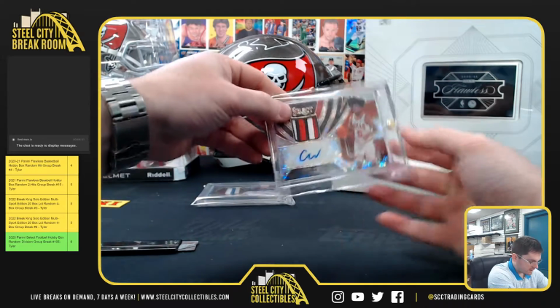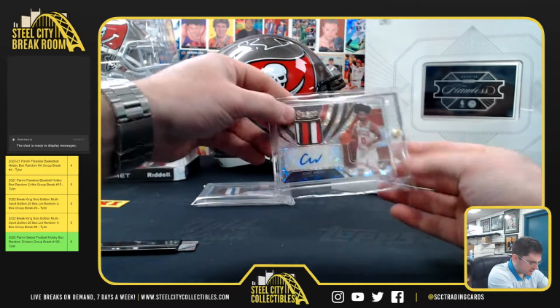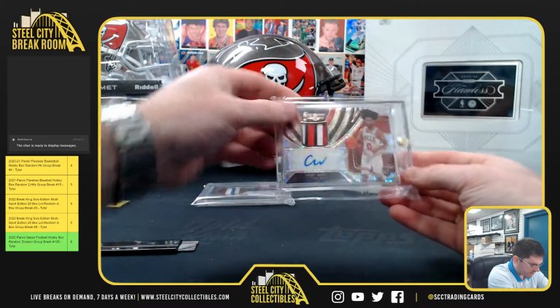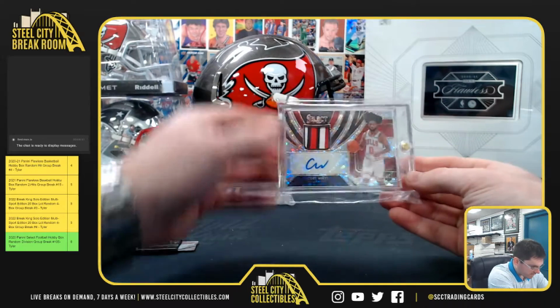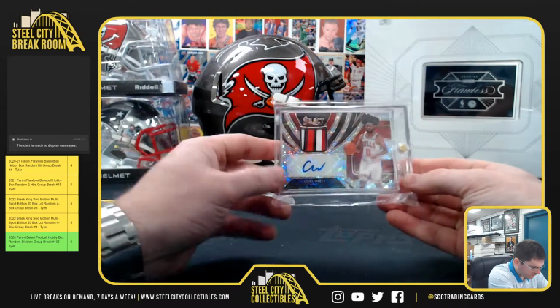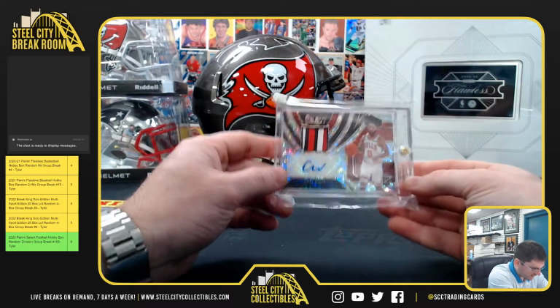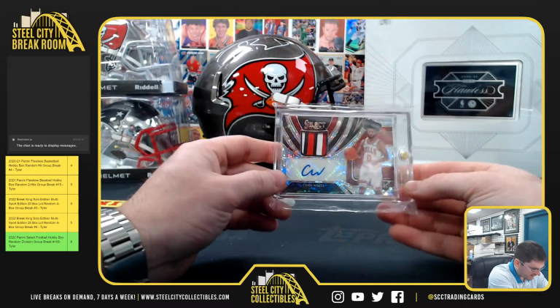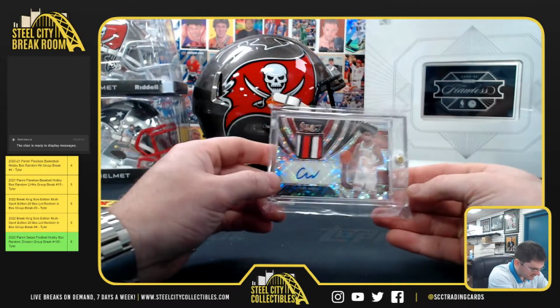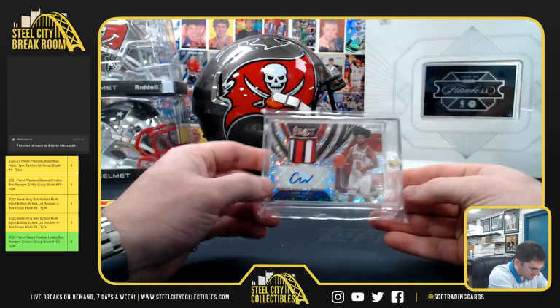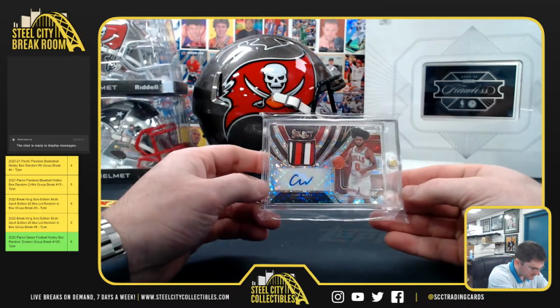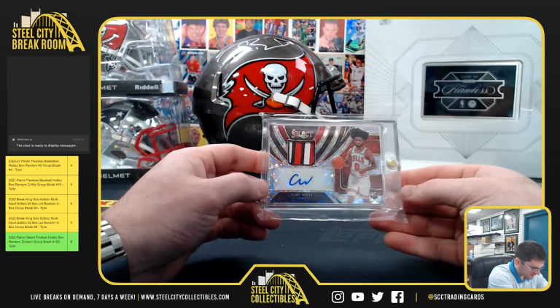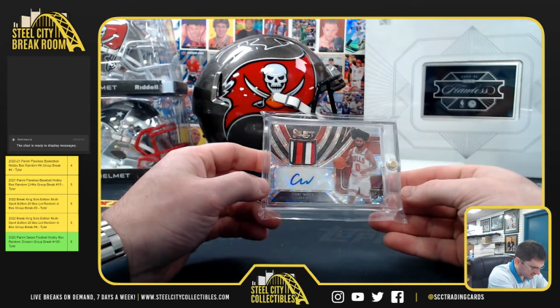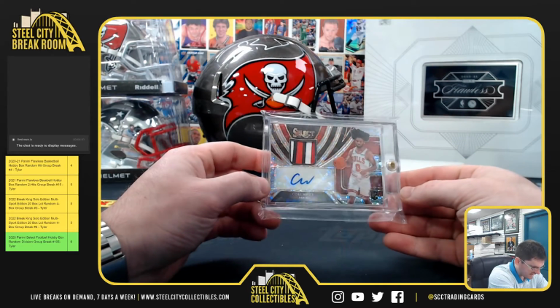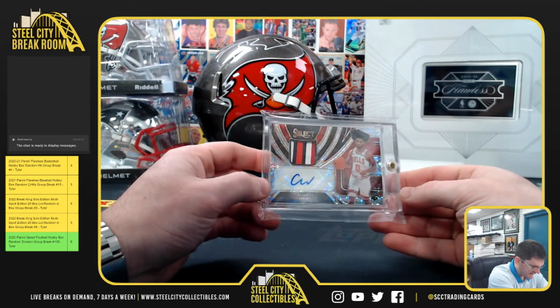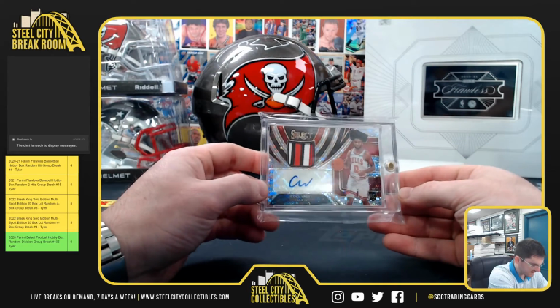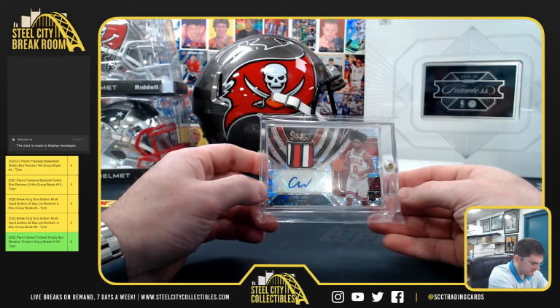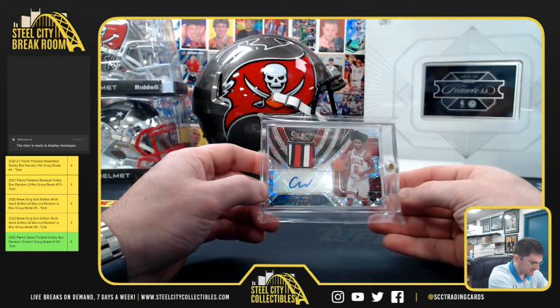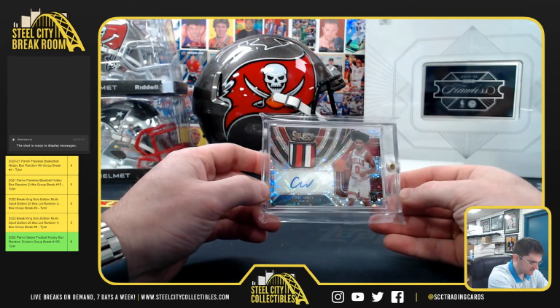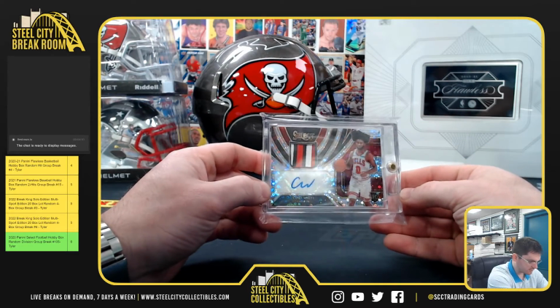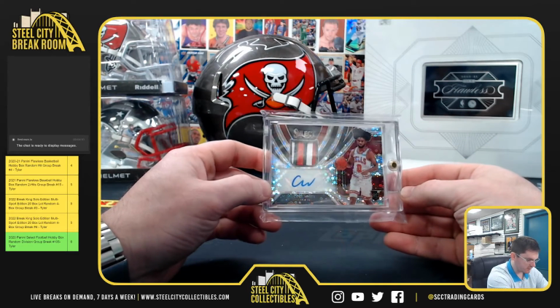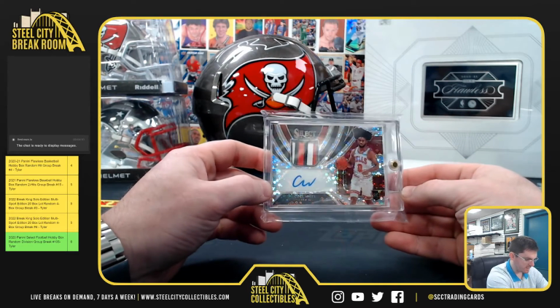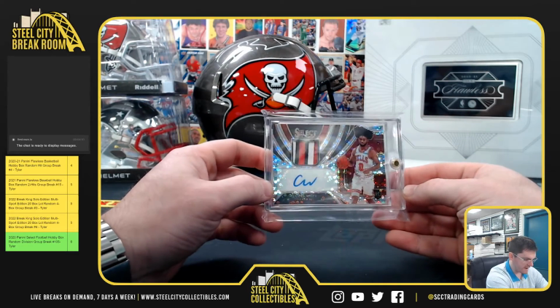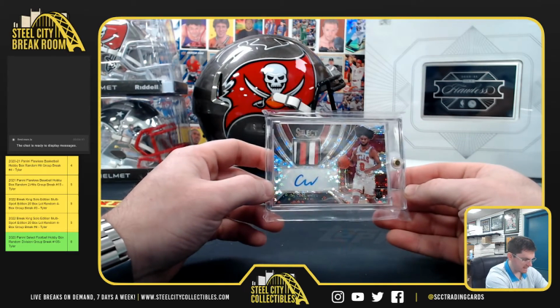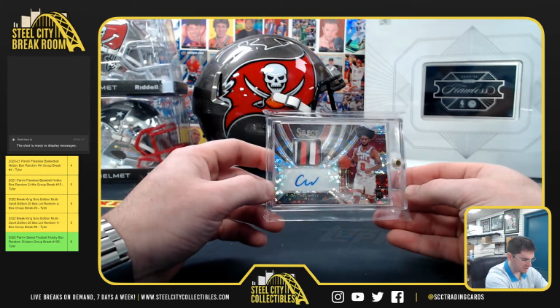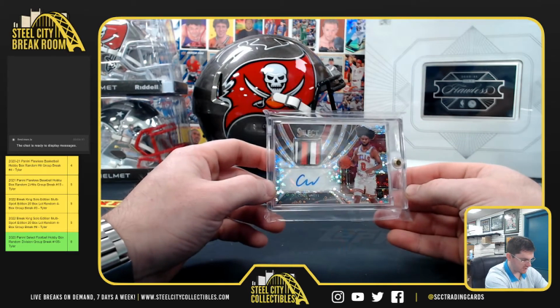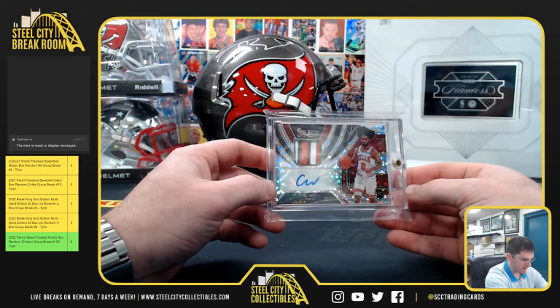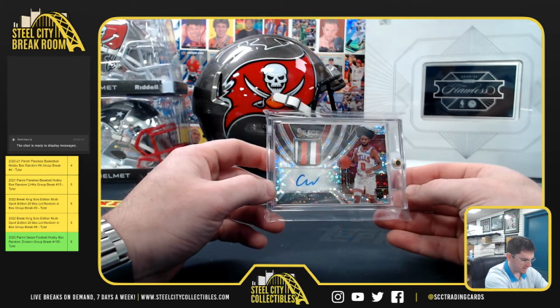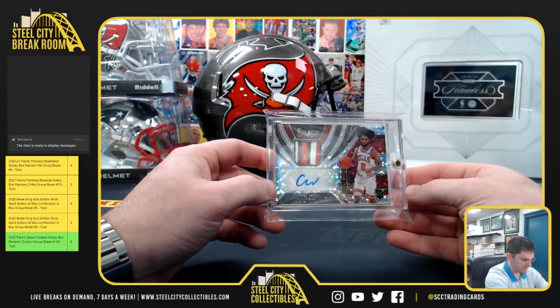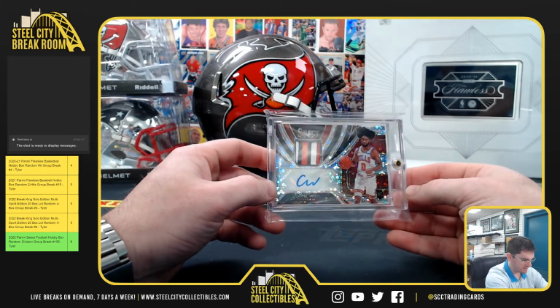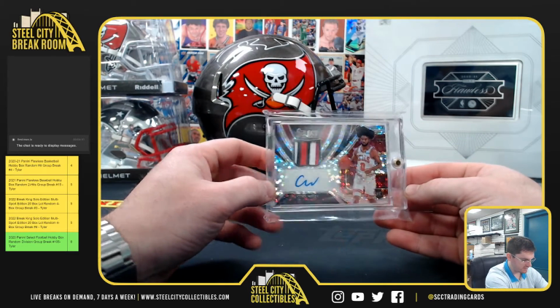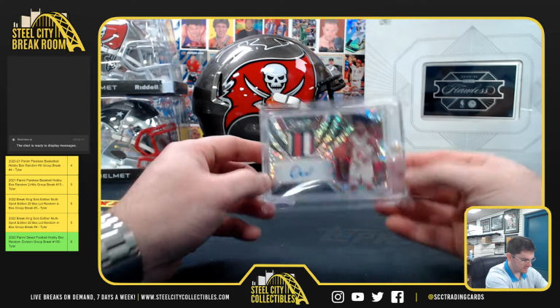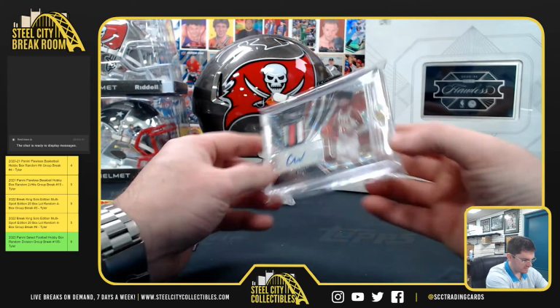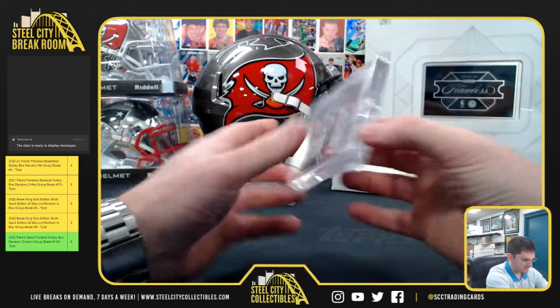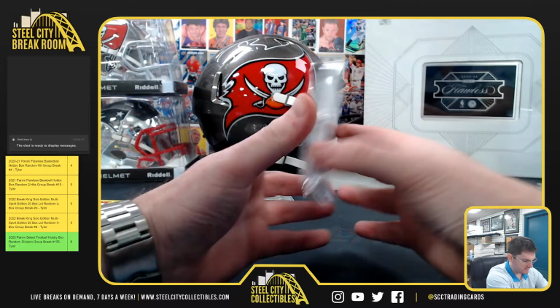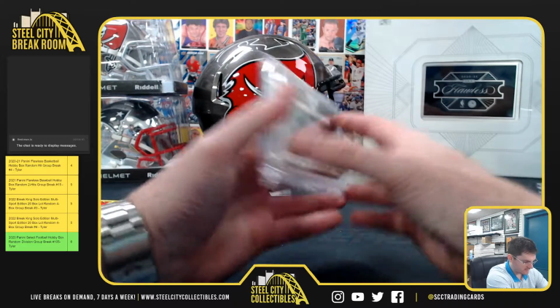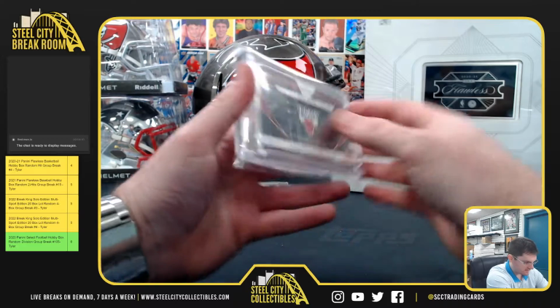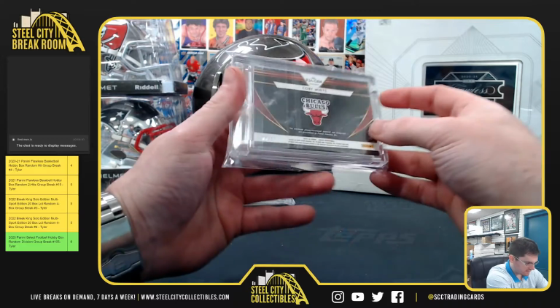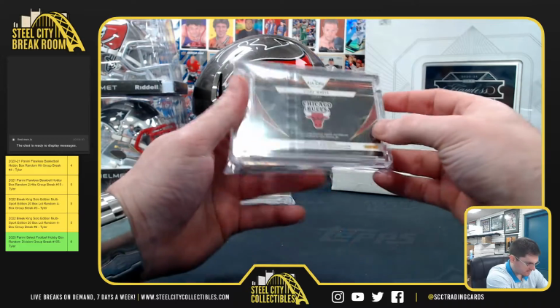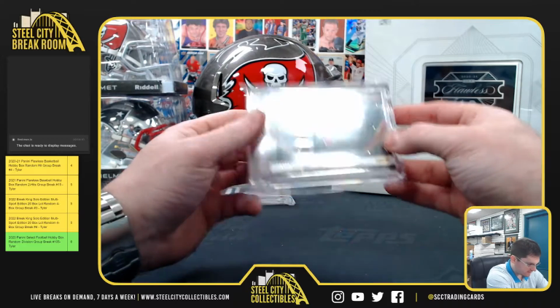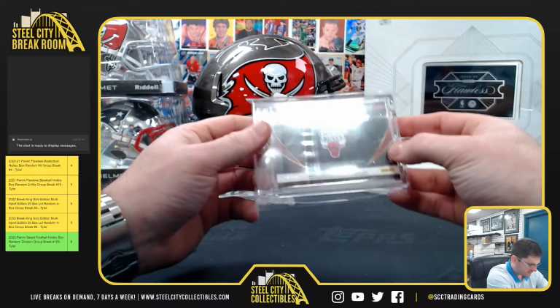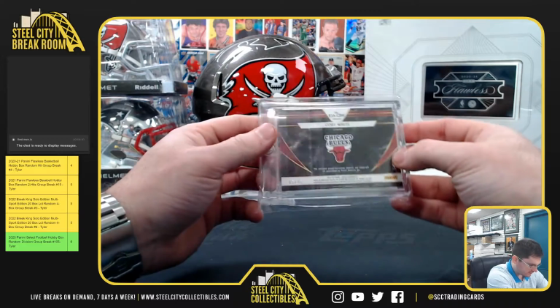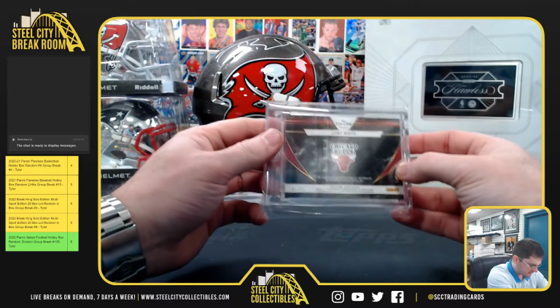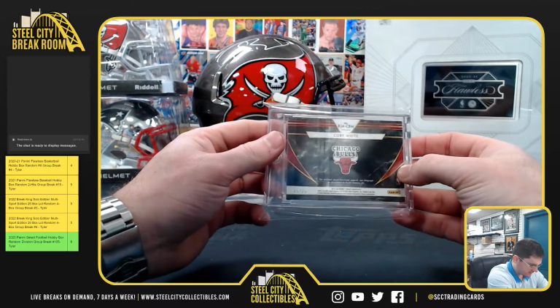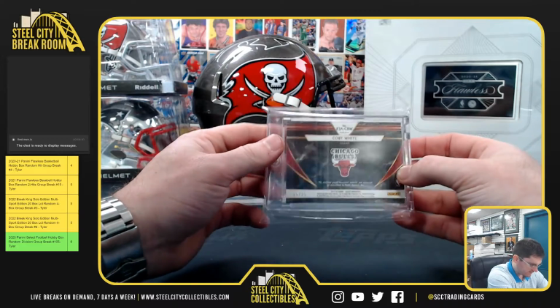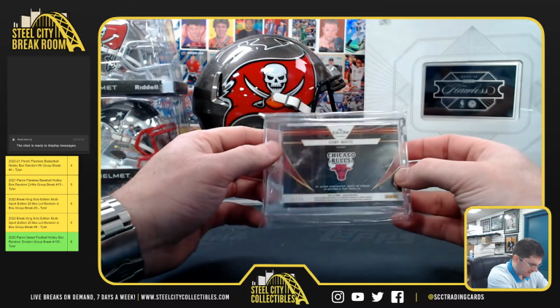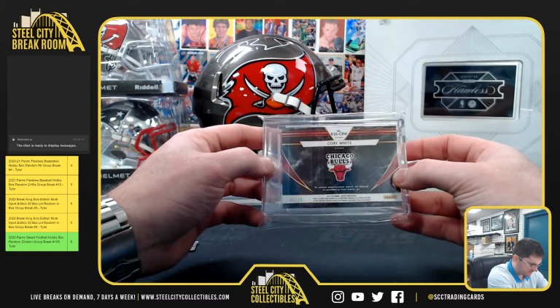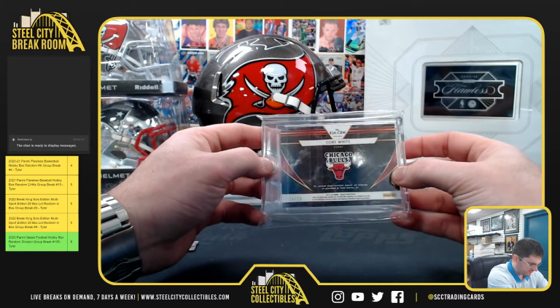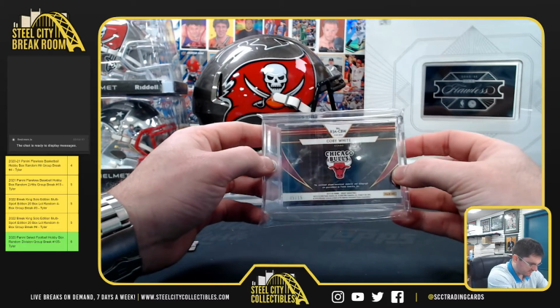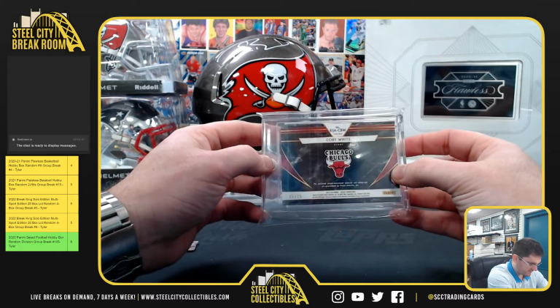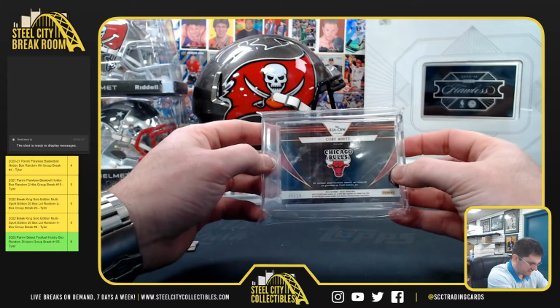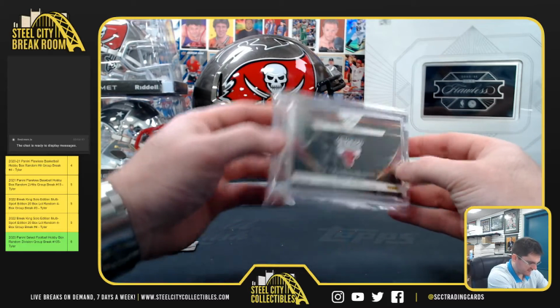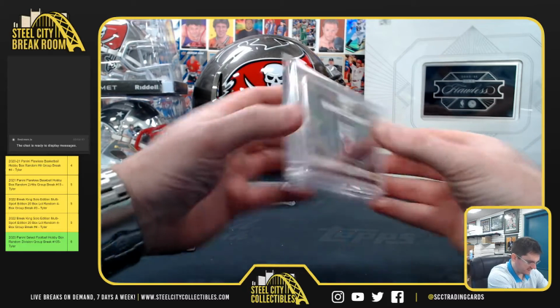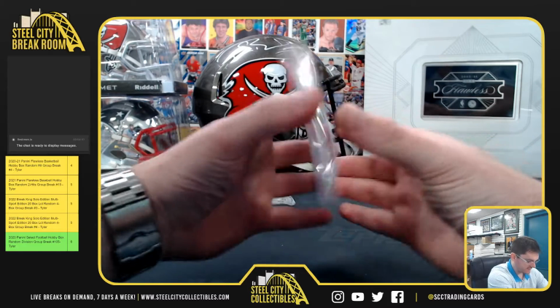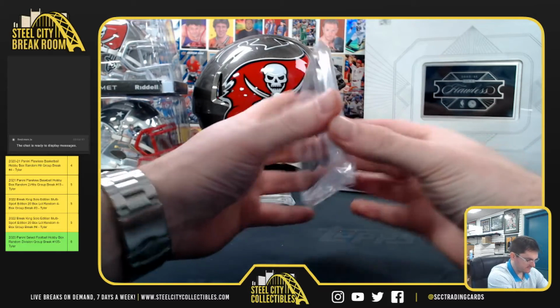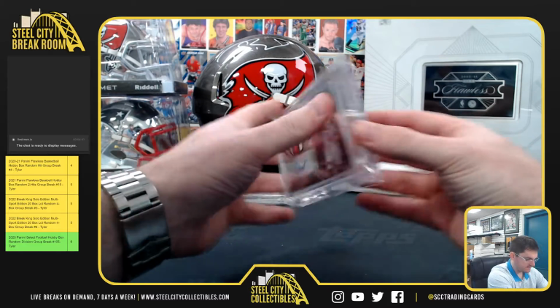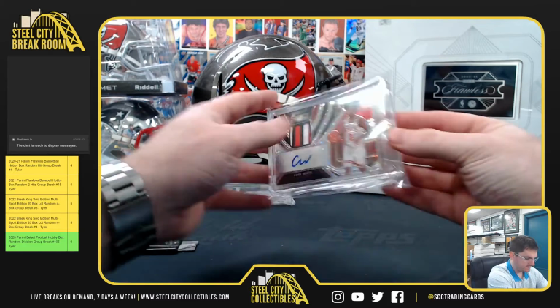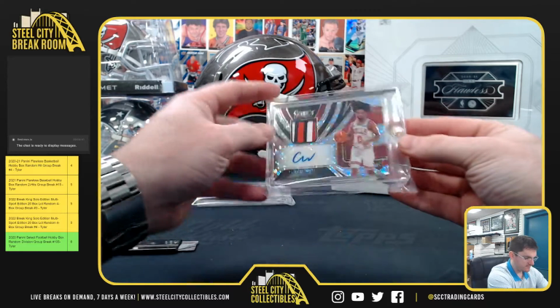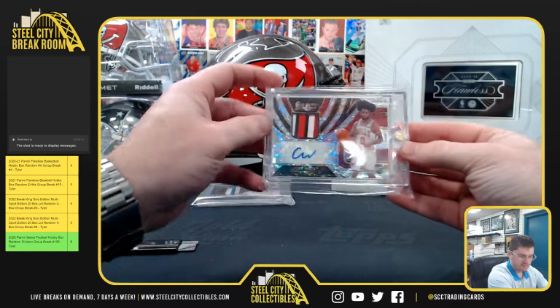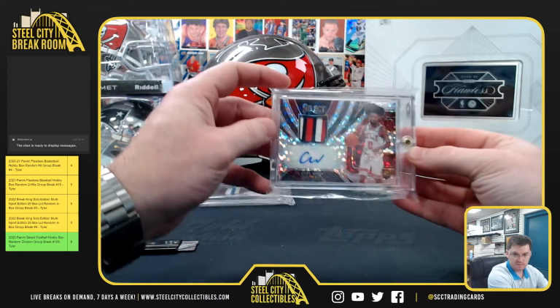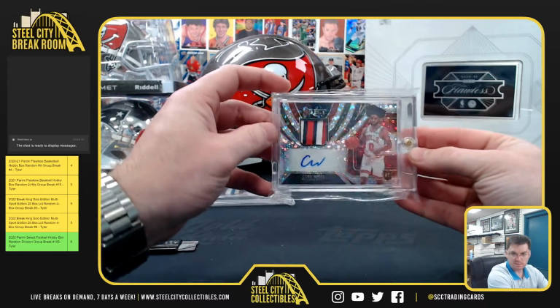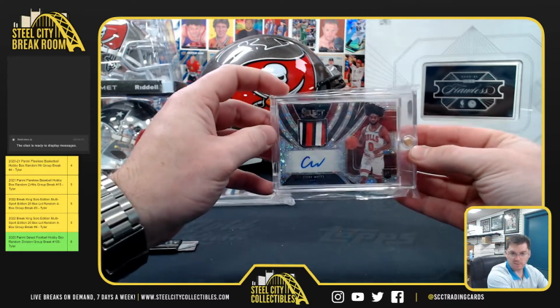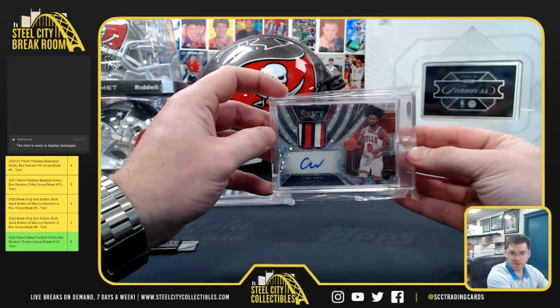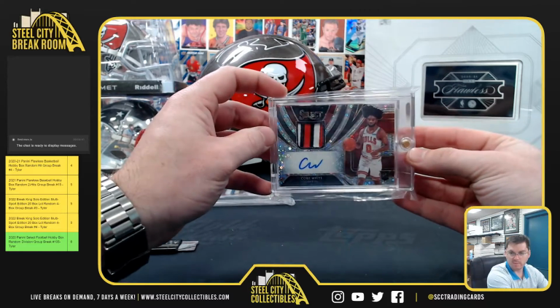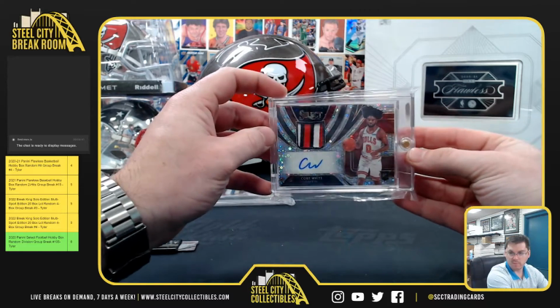Kobe White Select rookie patch auto, that's 5 of 15. Kobe White.